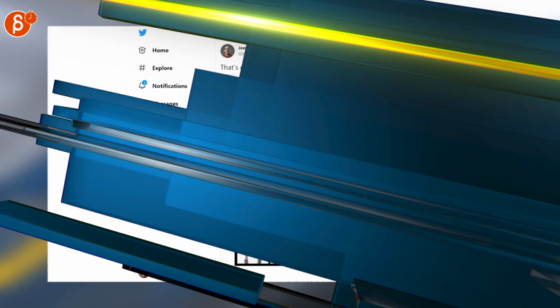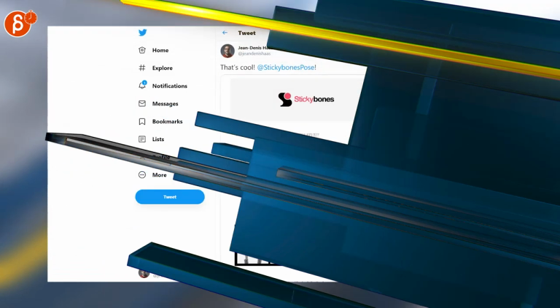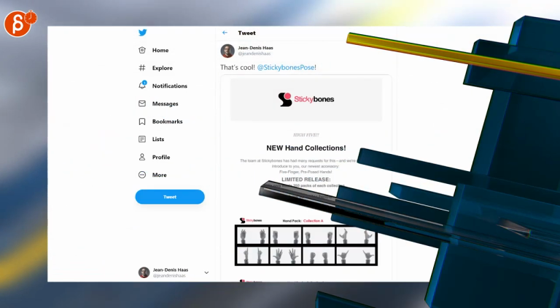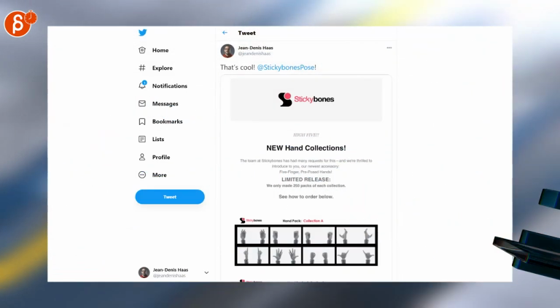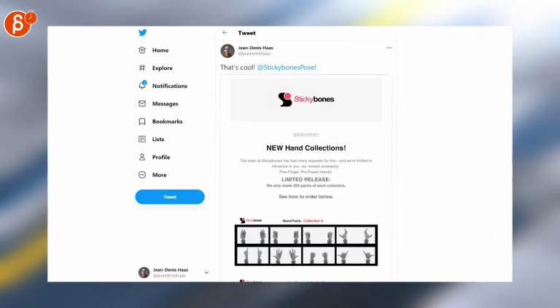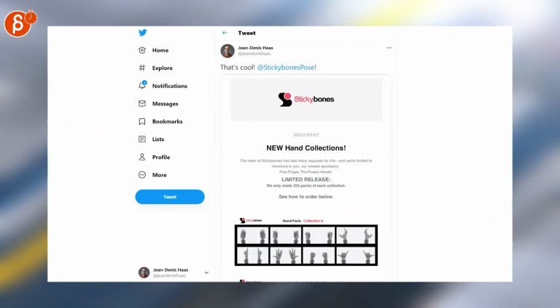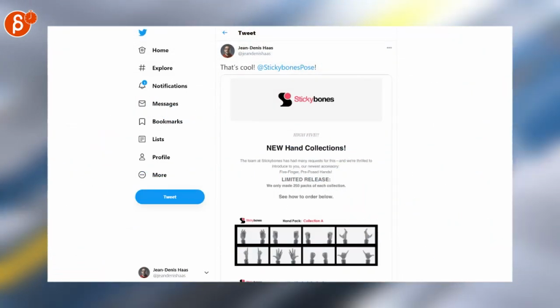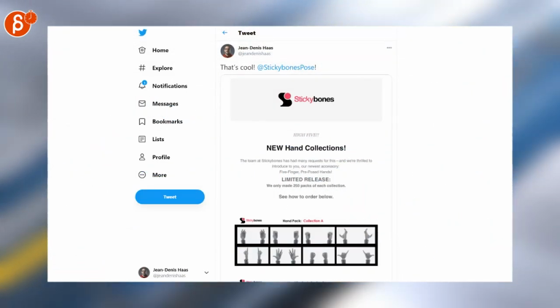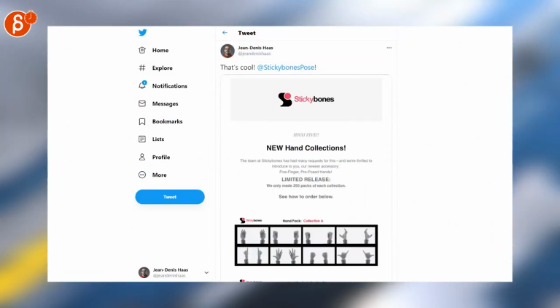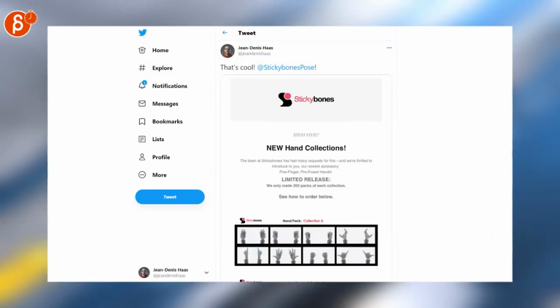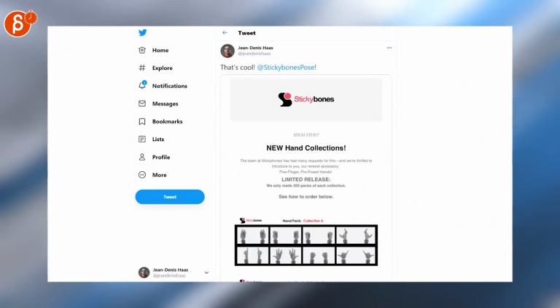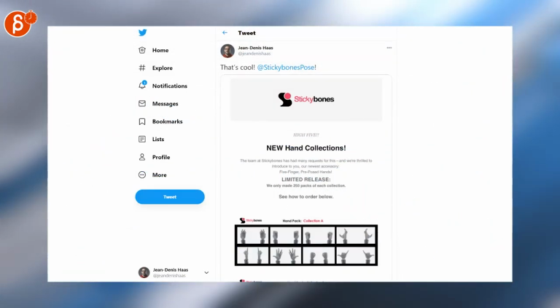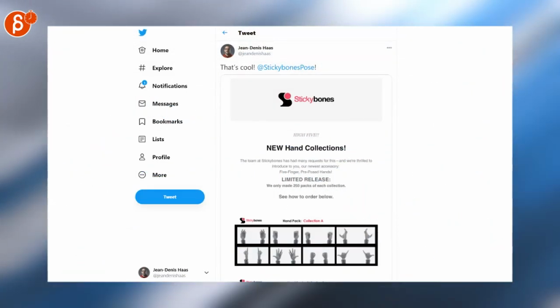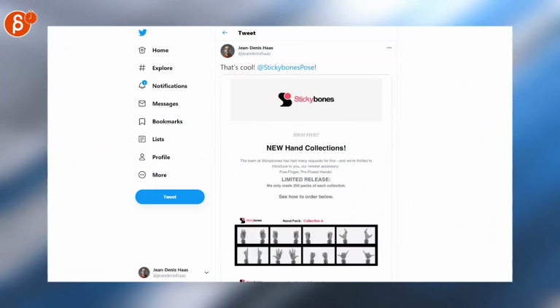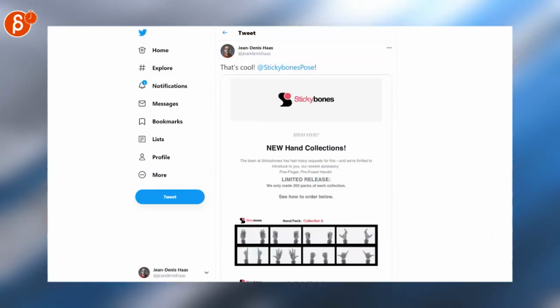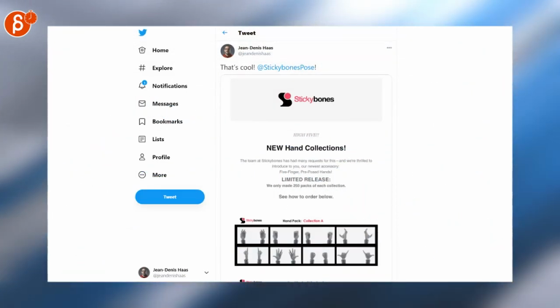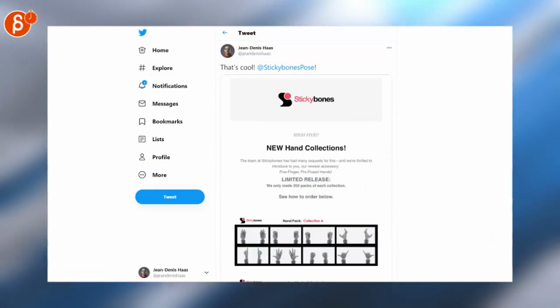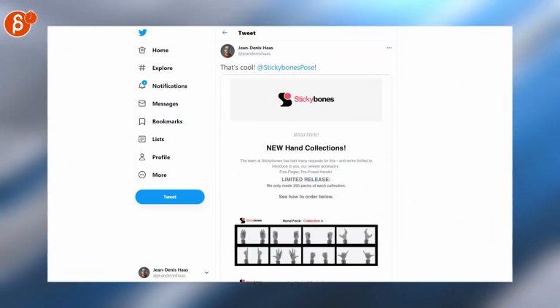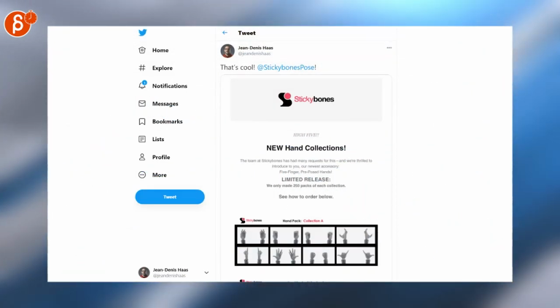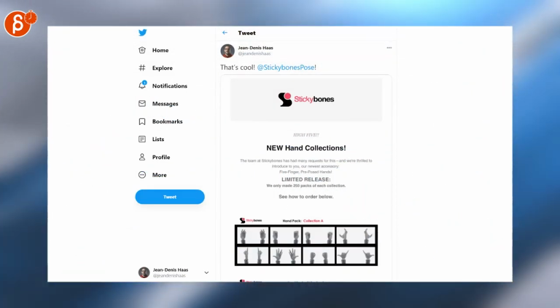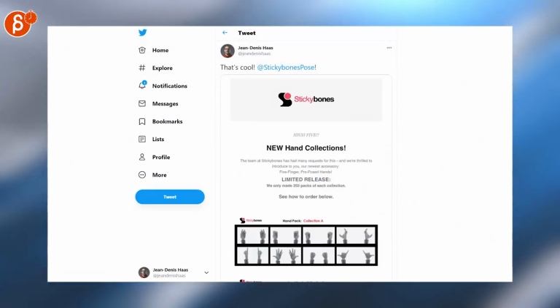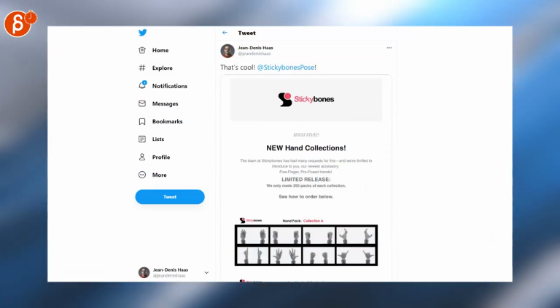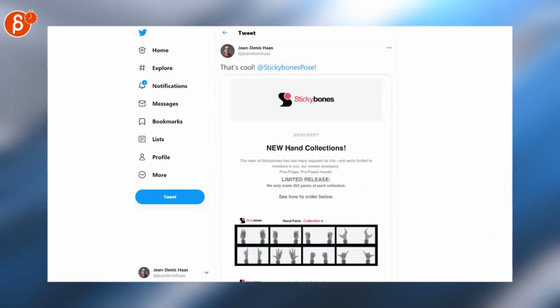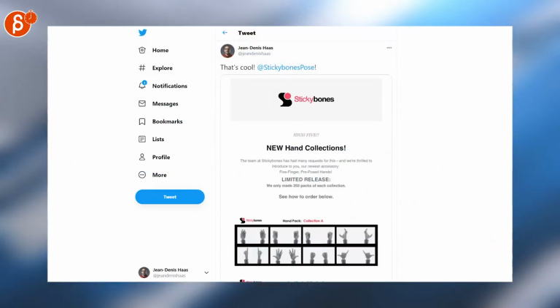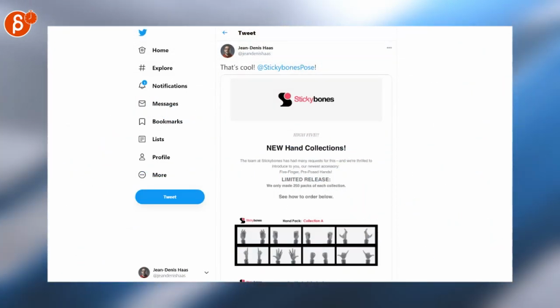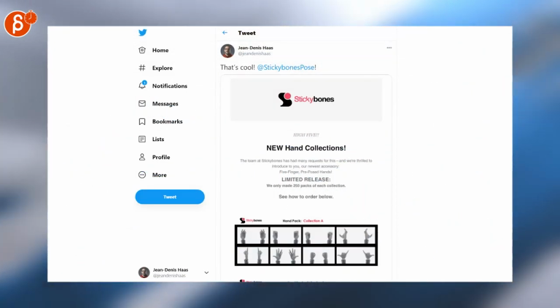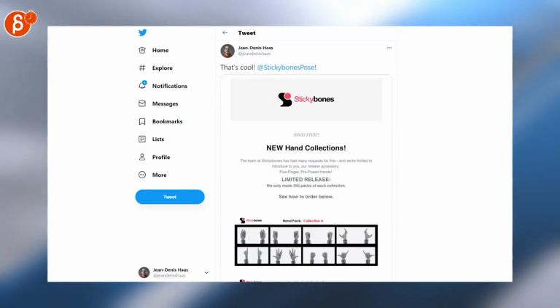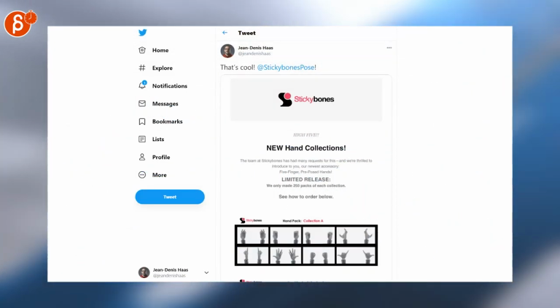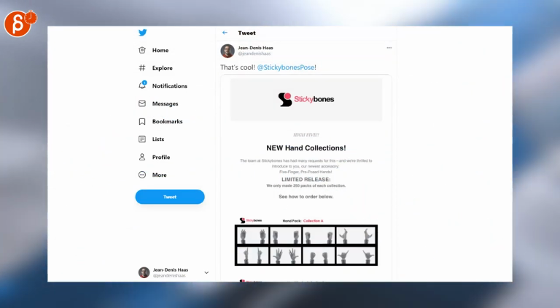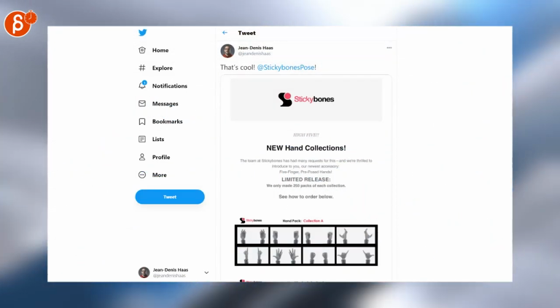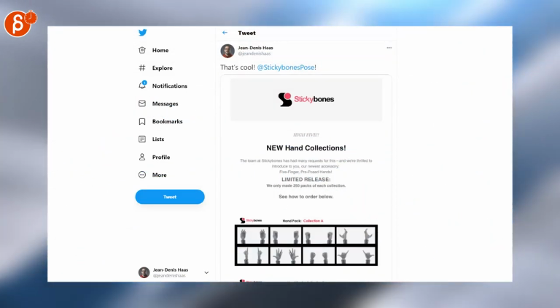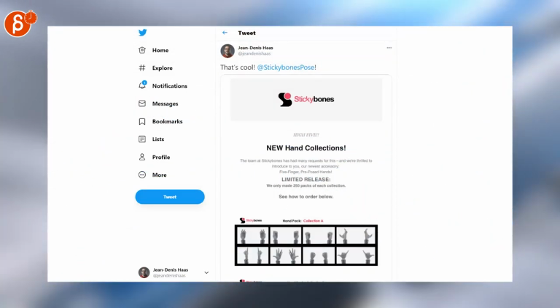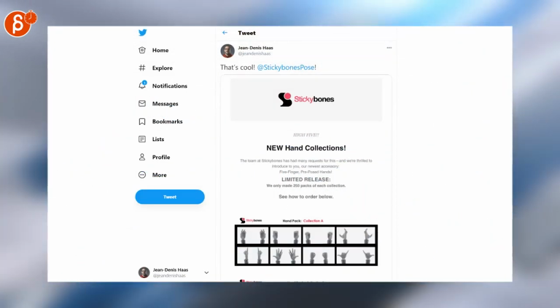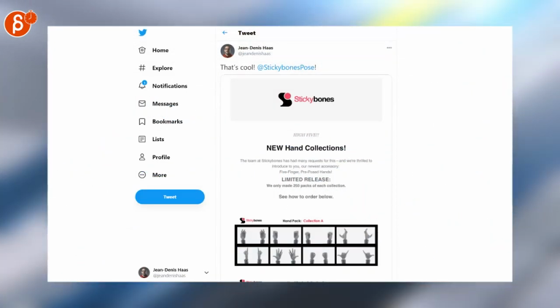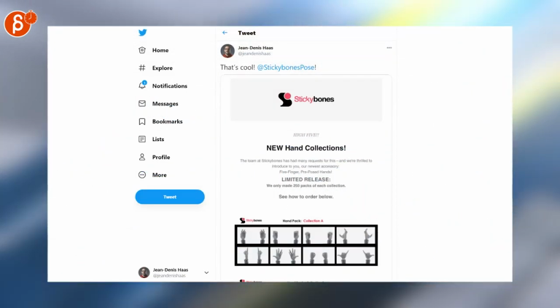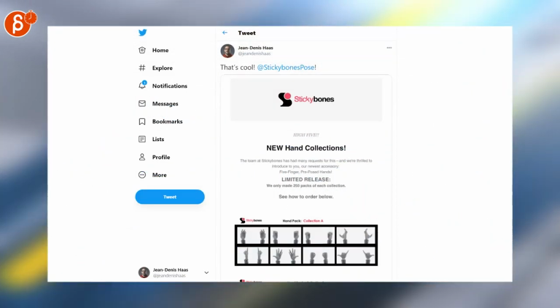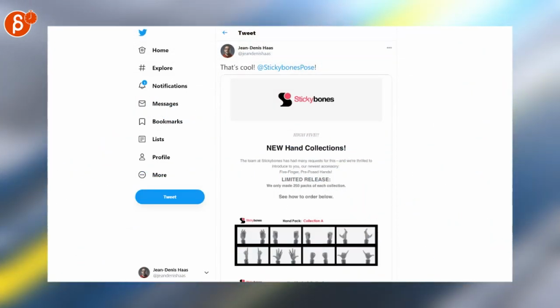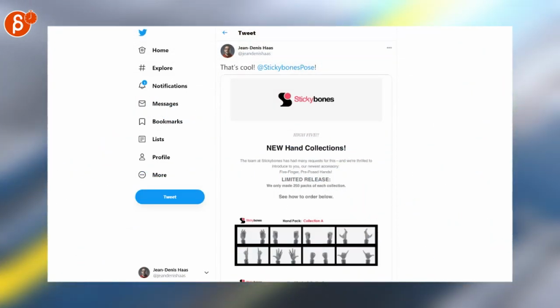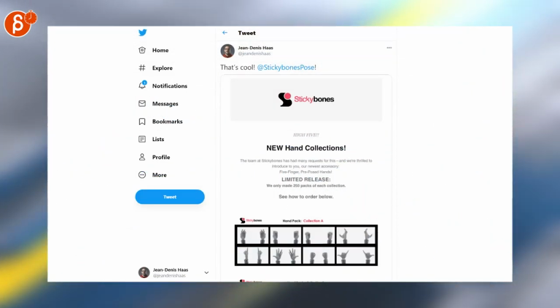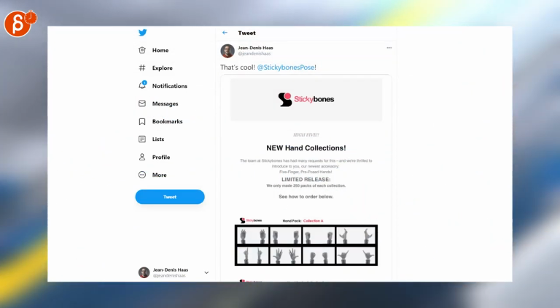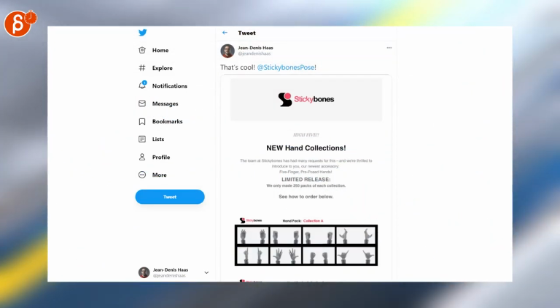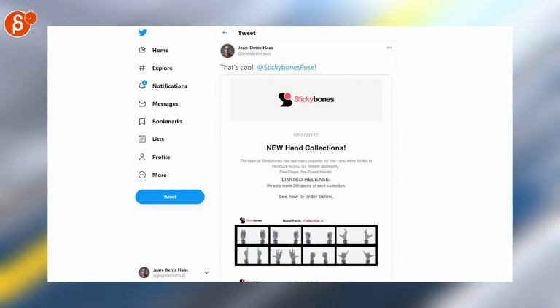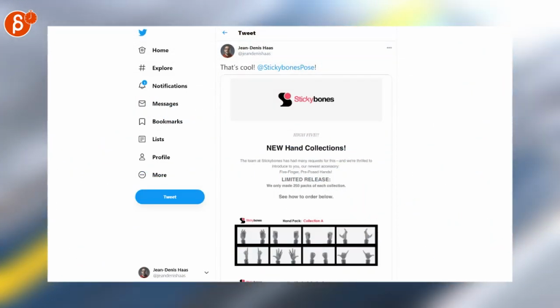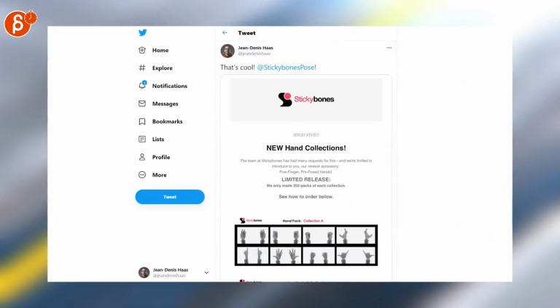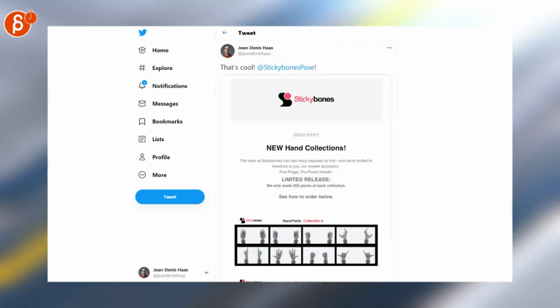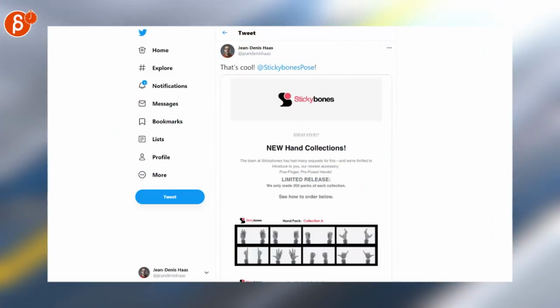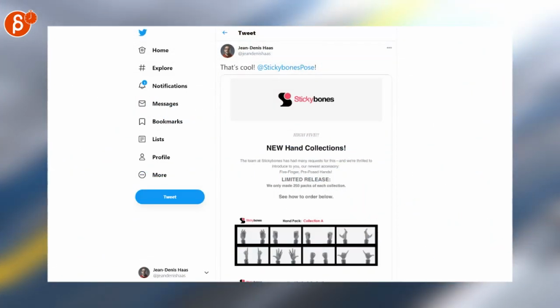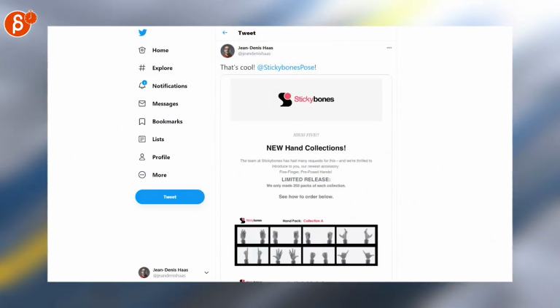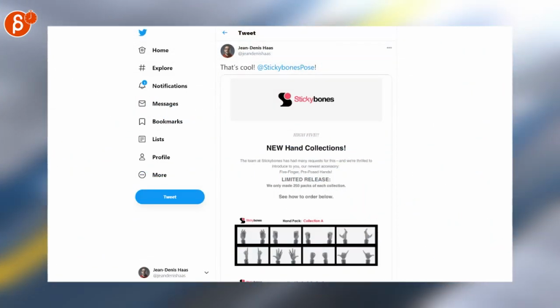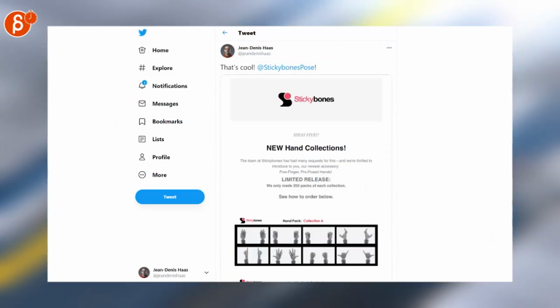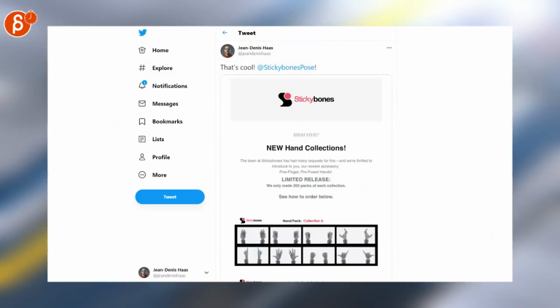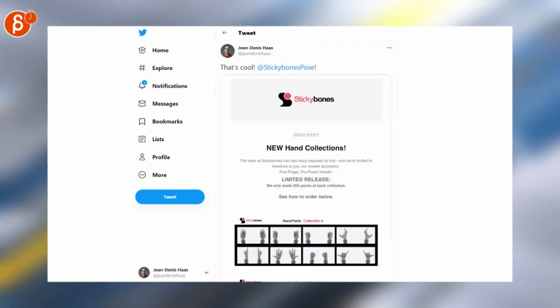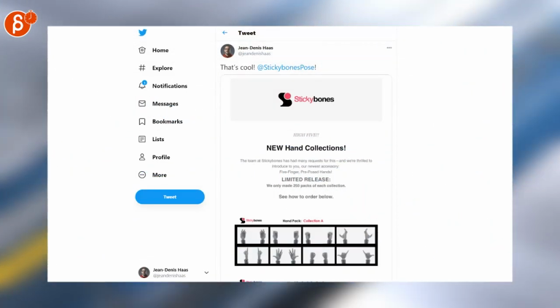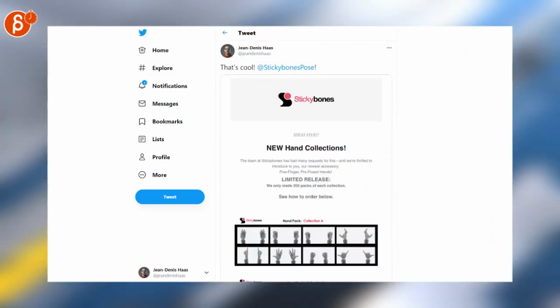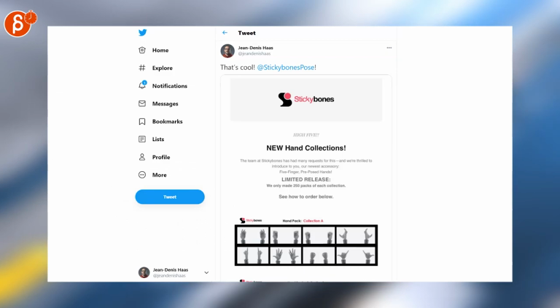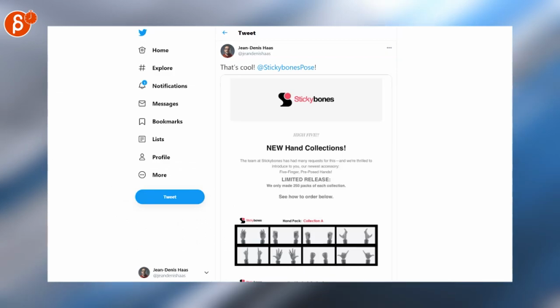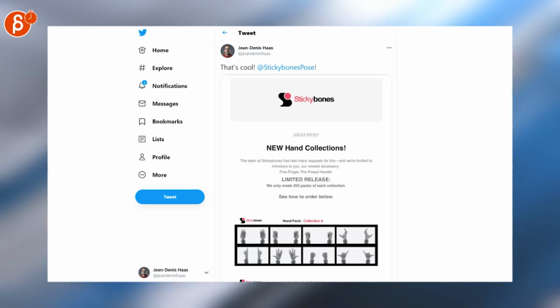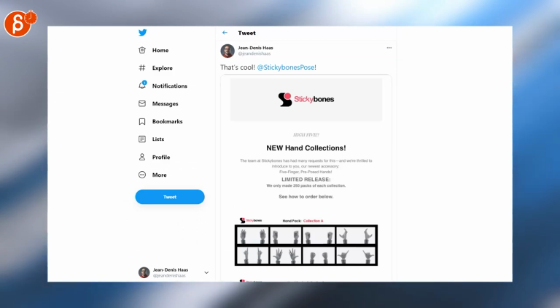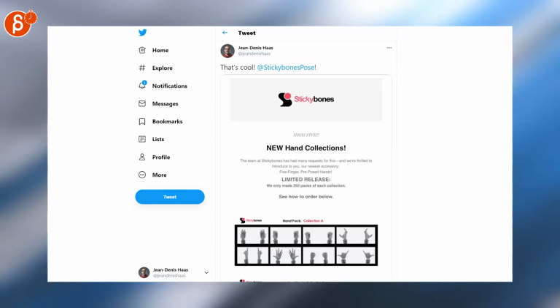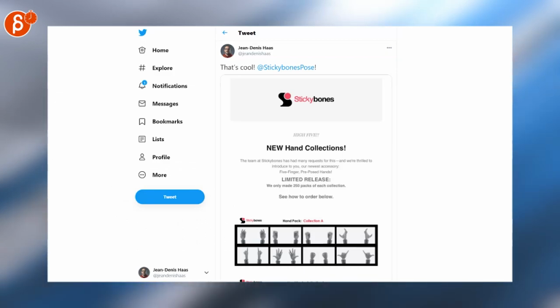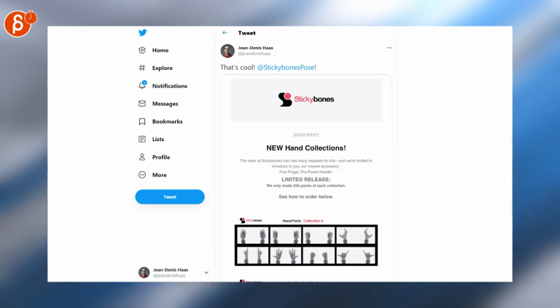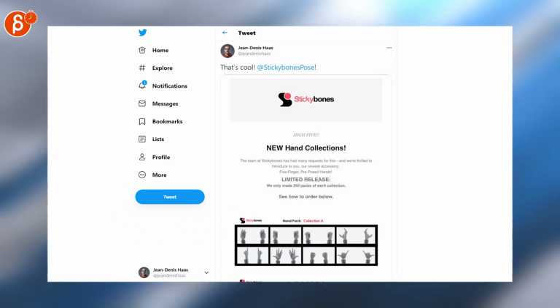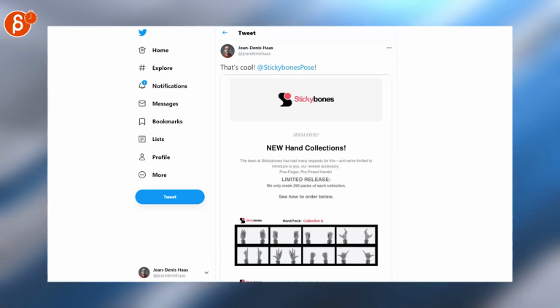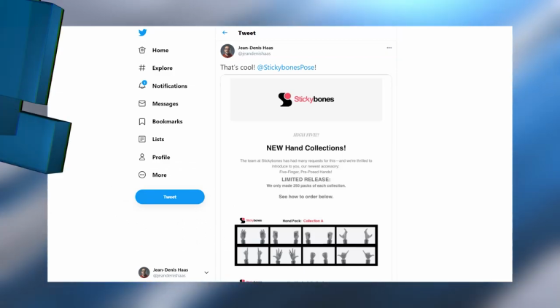Speaking of stop-motion, Sticky Bones is releasing new hands. The limited release will be available today to pre-order.